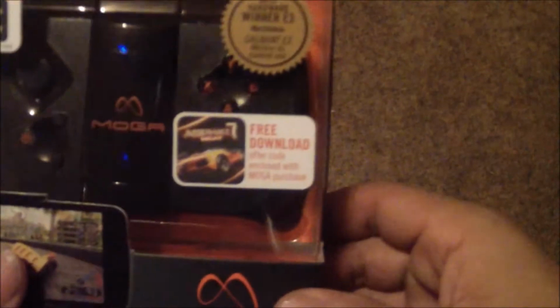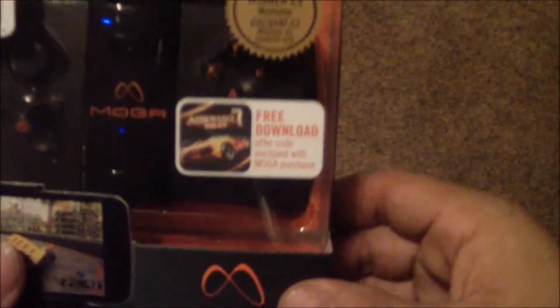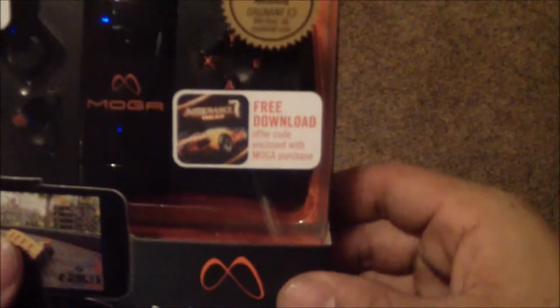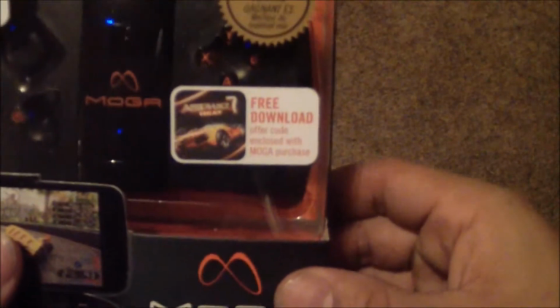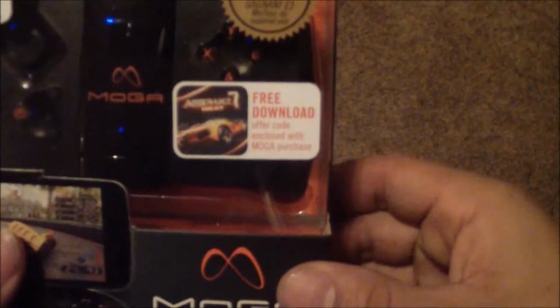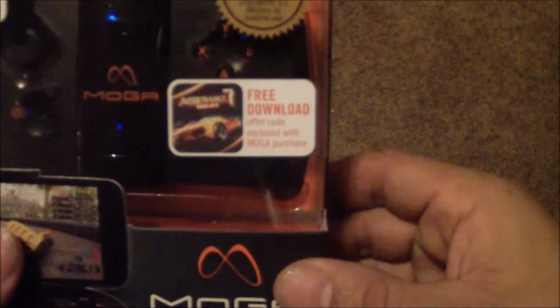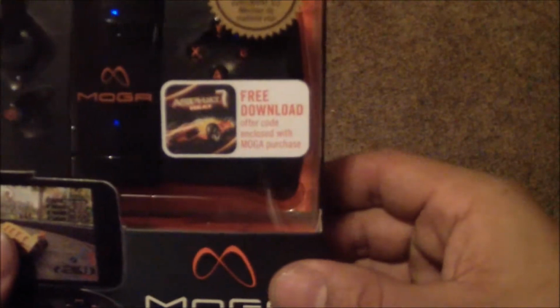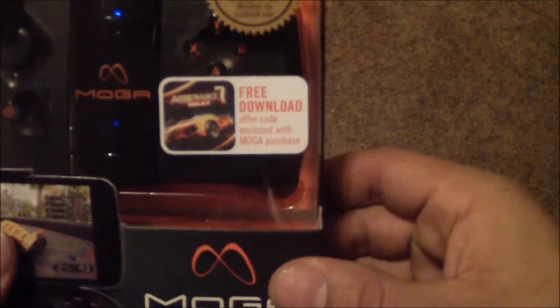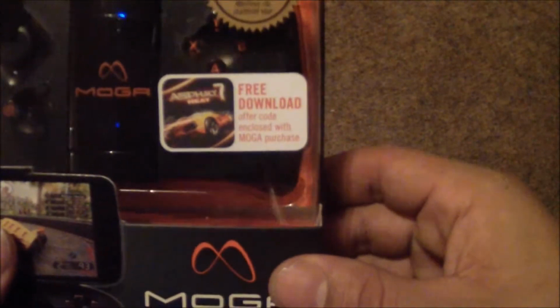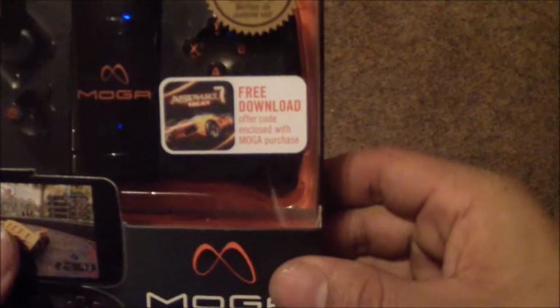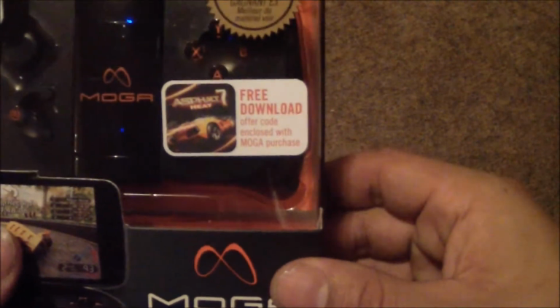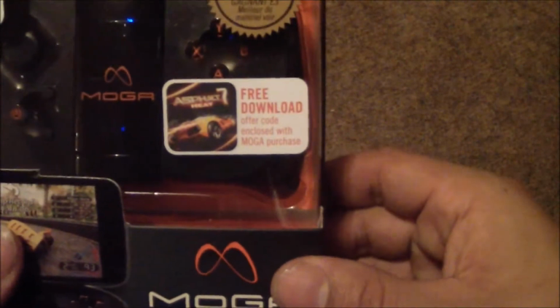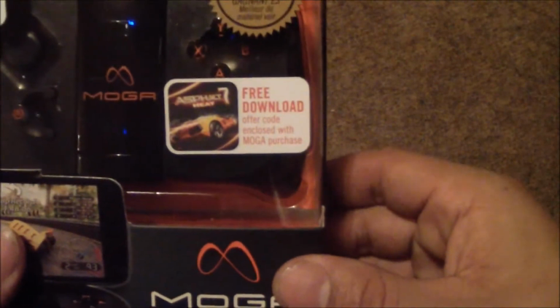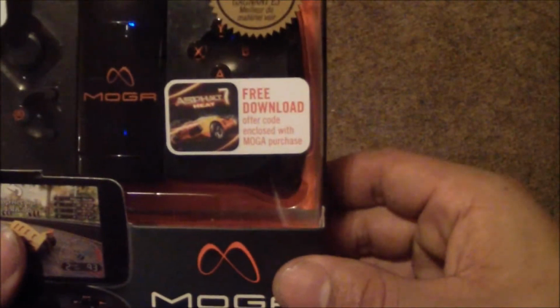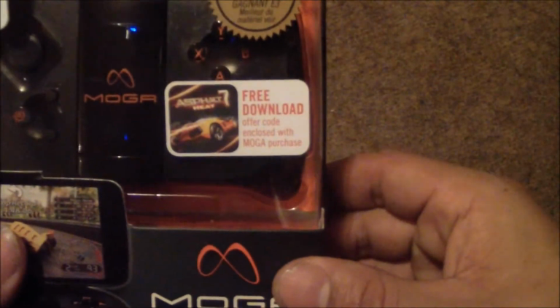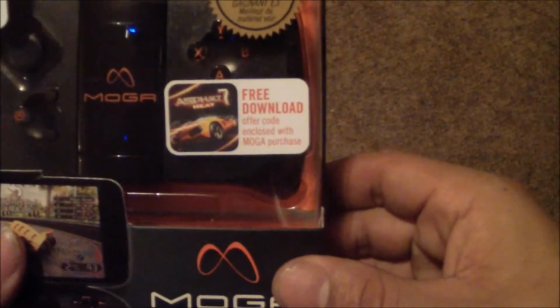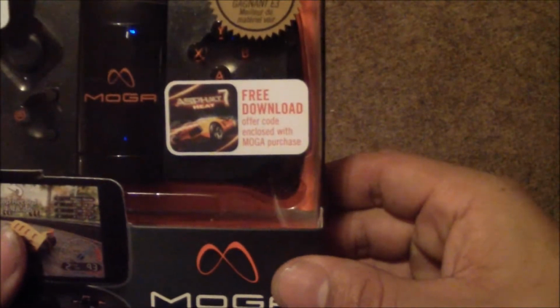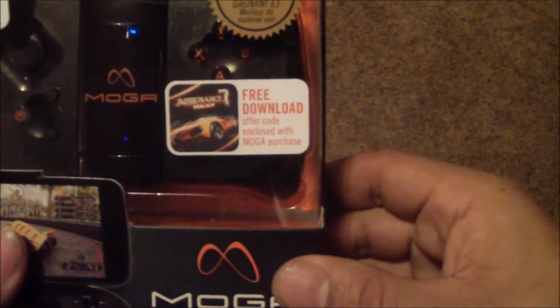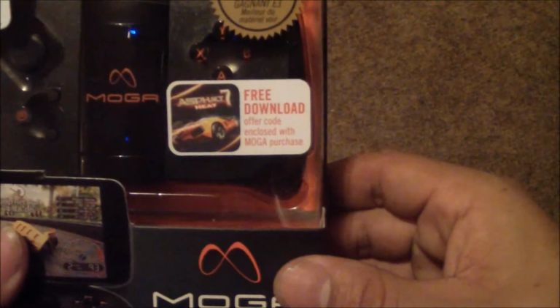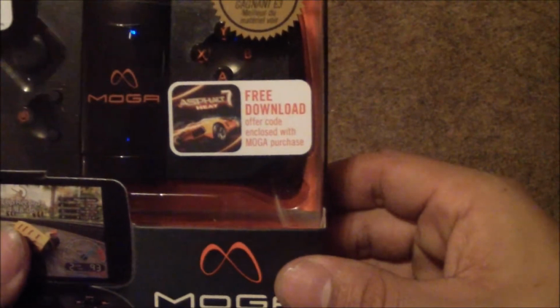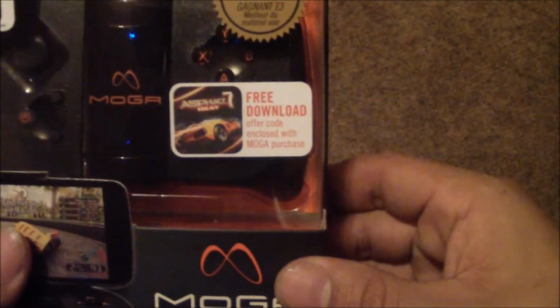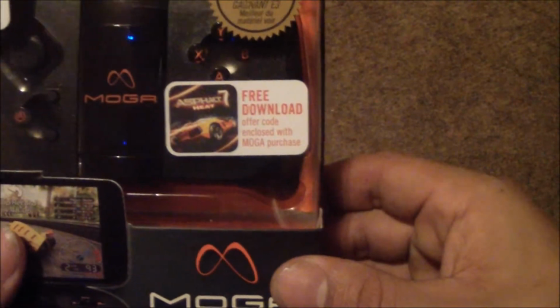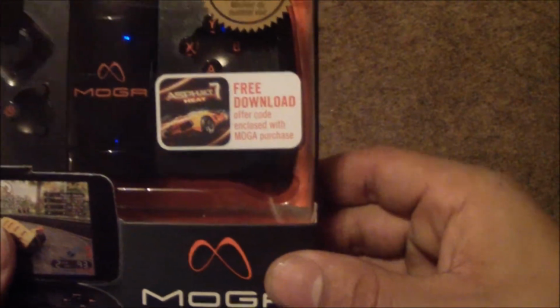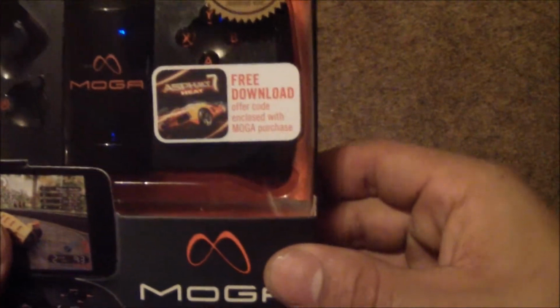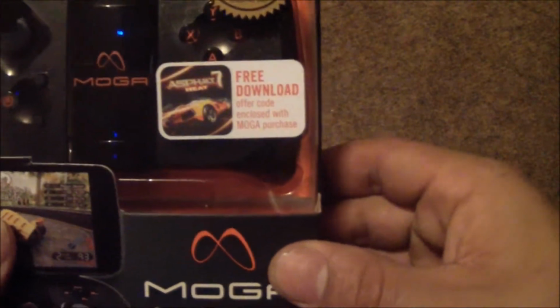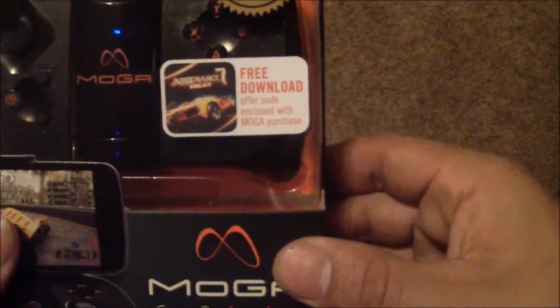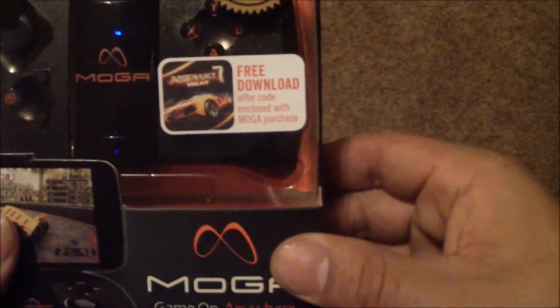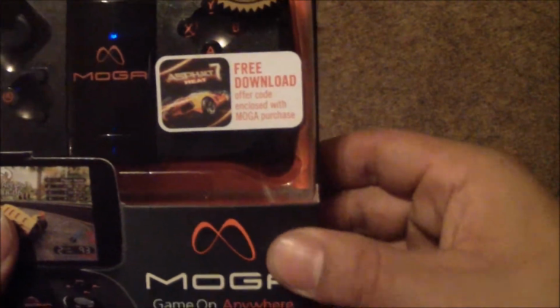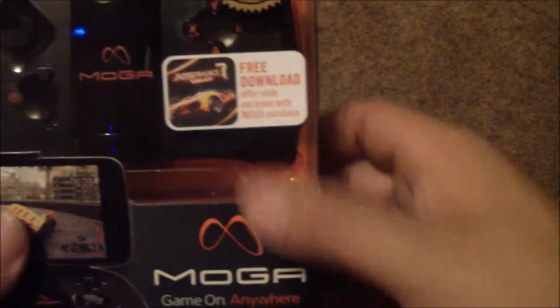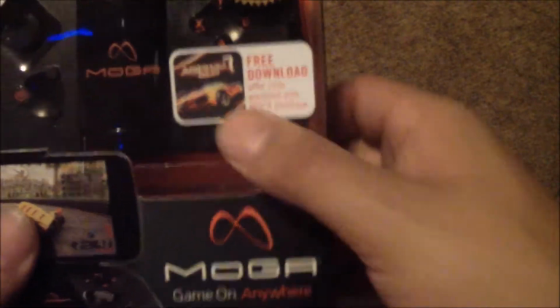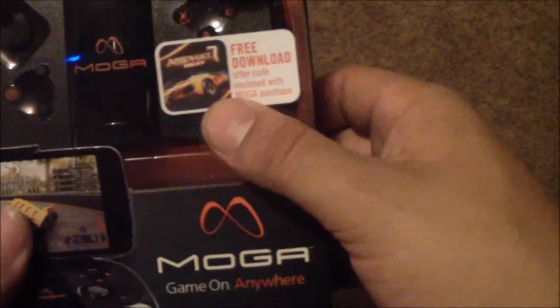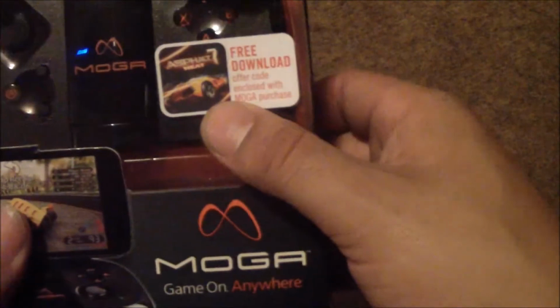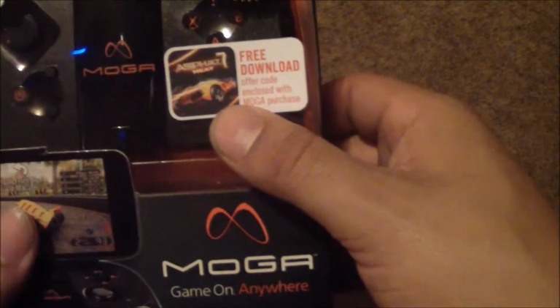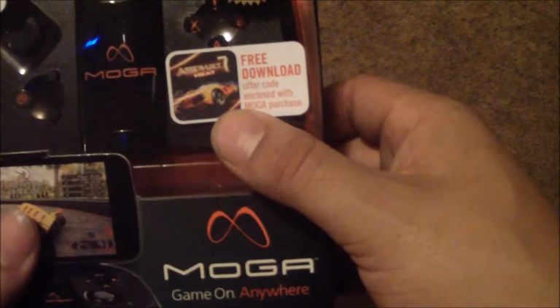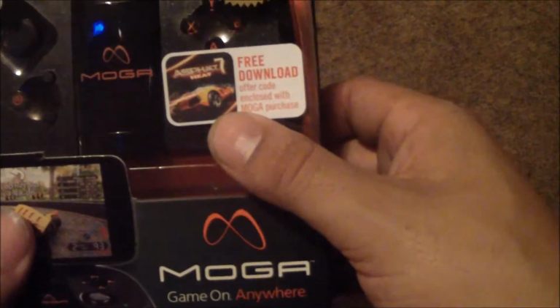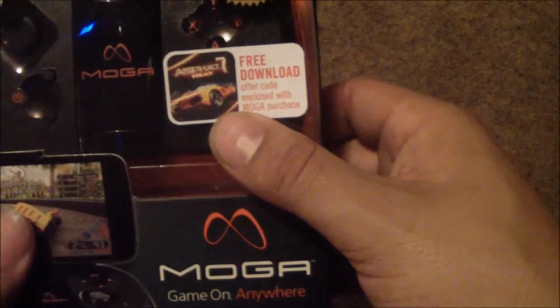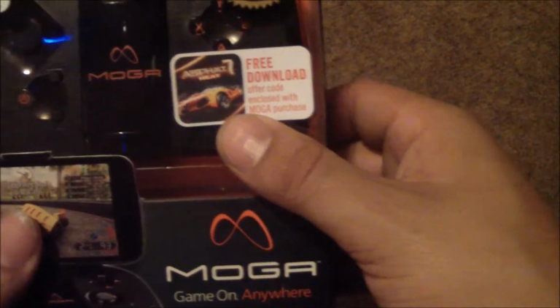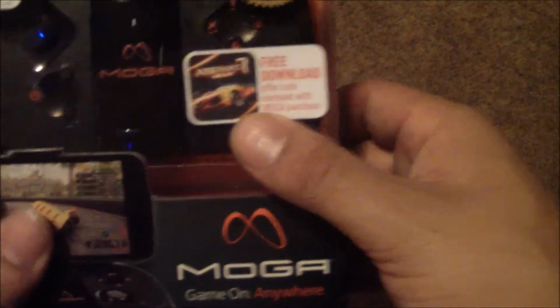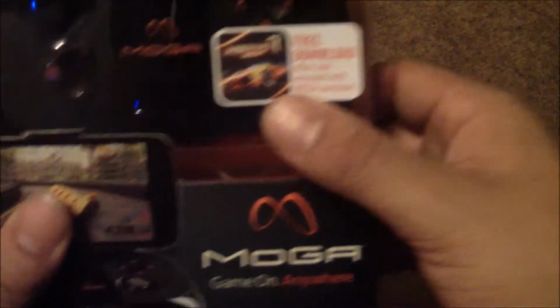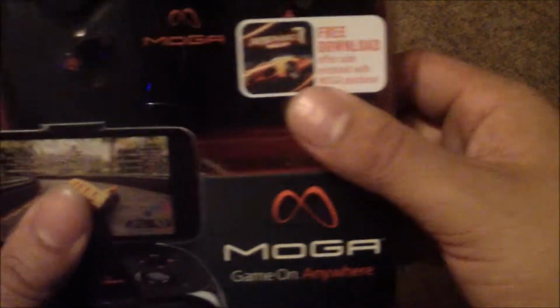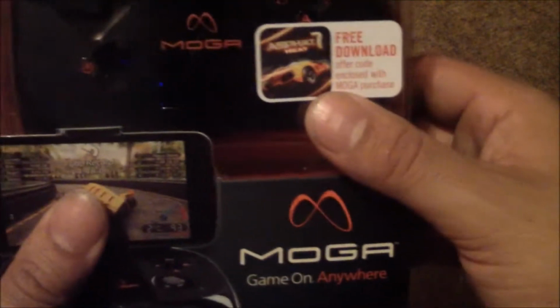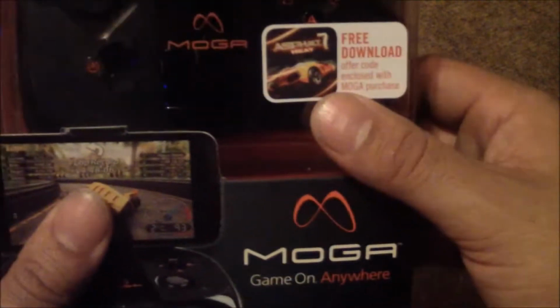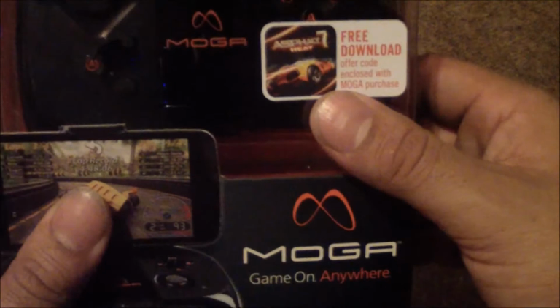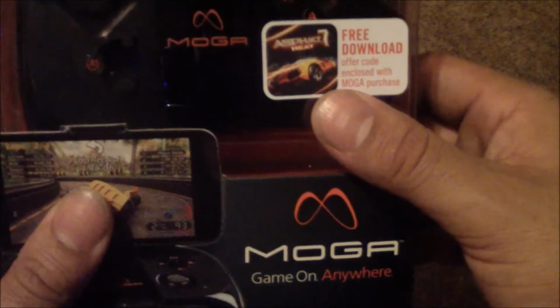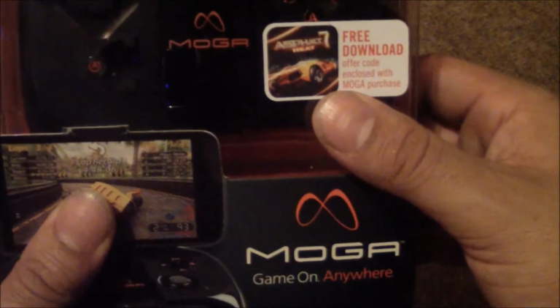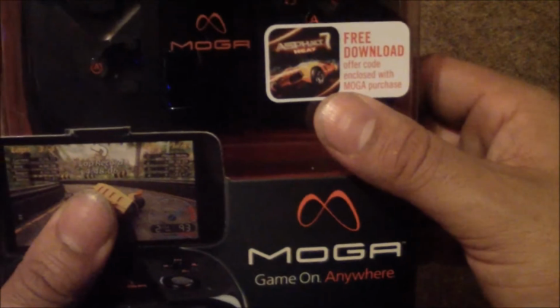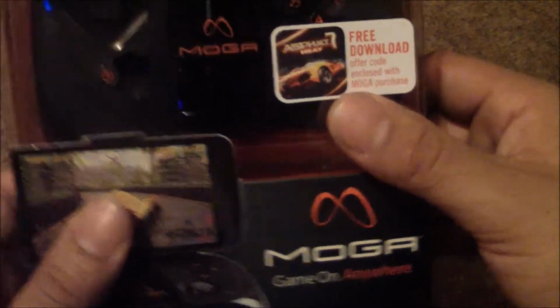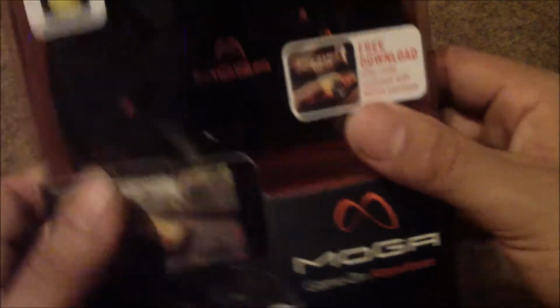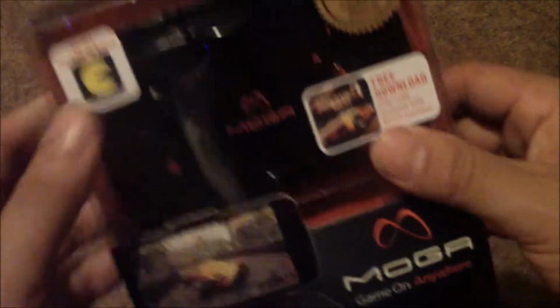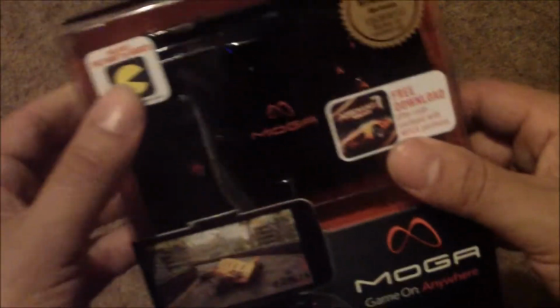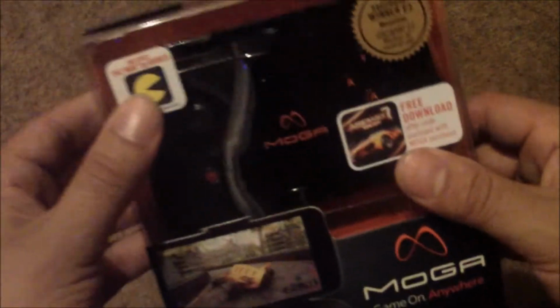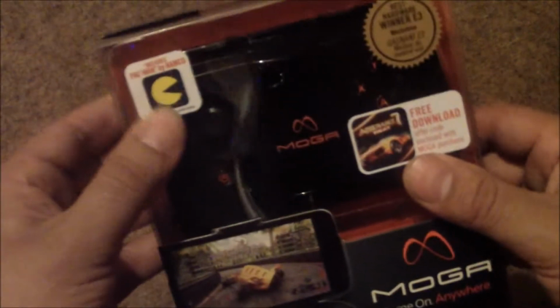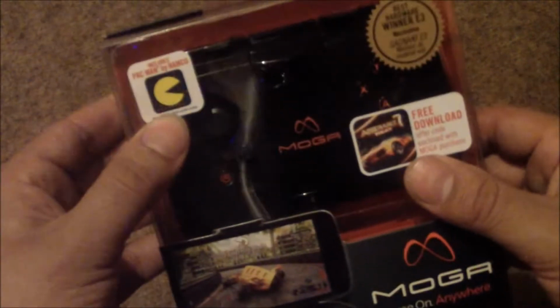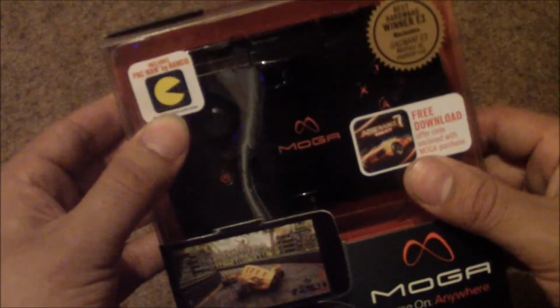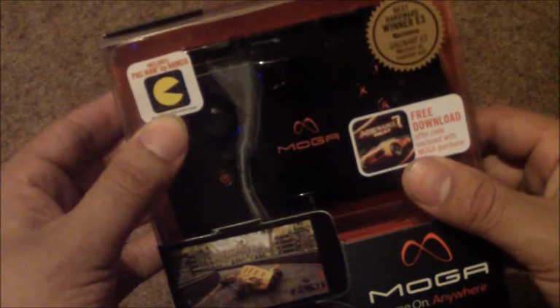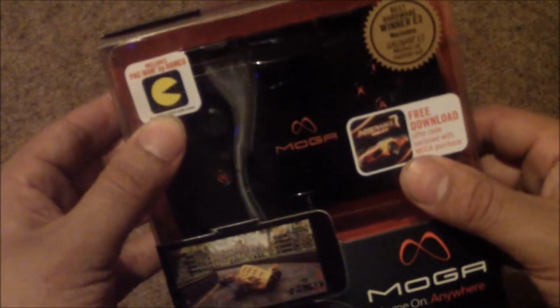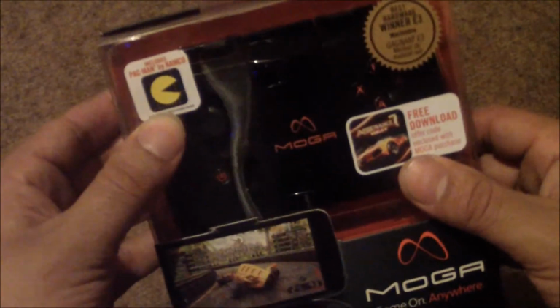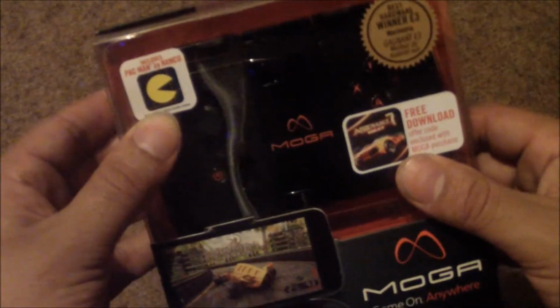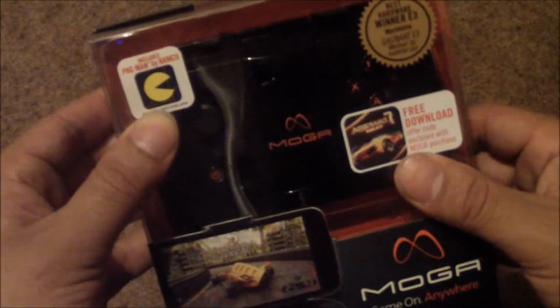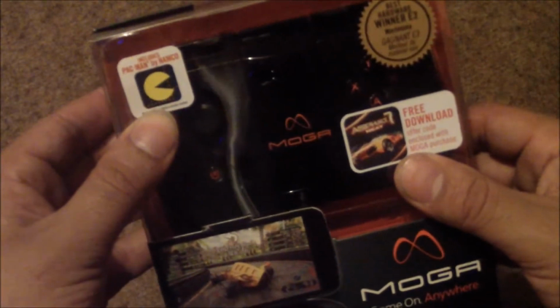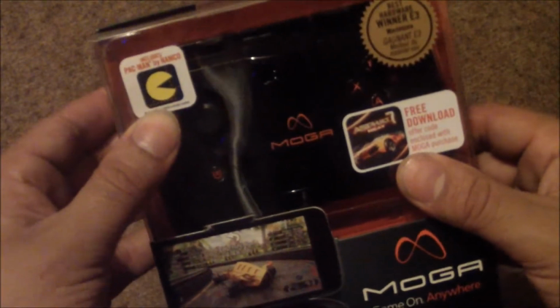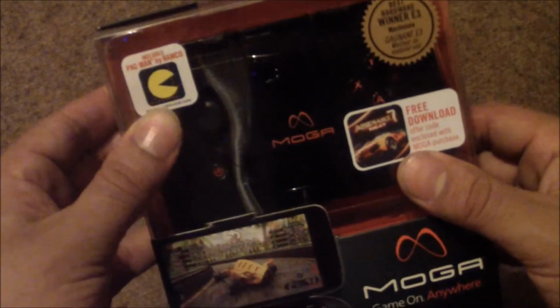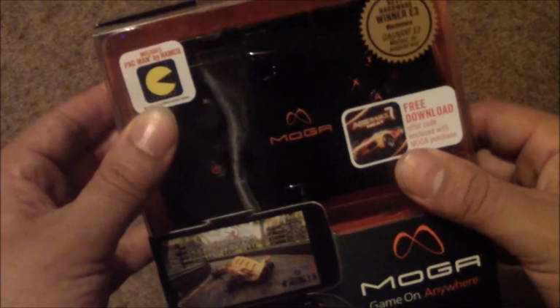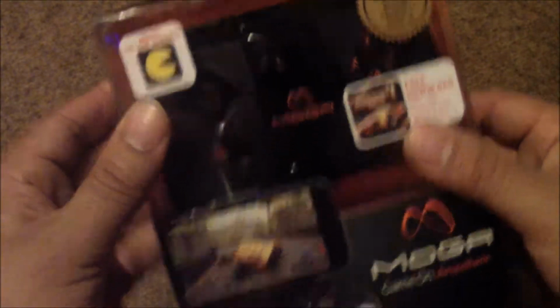Right off the bat, something pretty cool is that you get a free download offer code. It says Asphalt Heat, and it also includes Pac-Man.